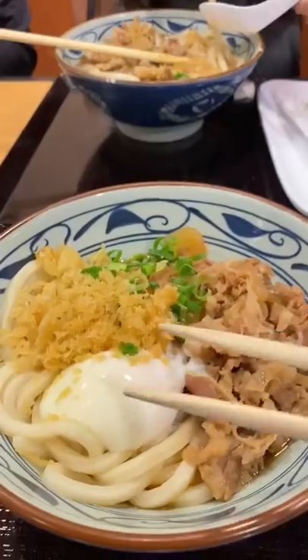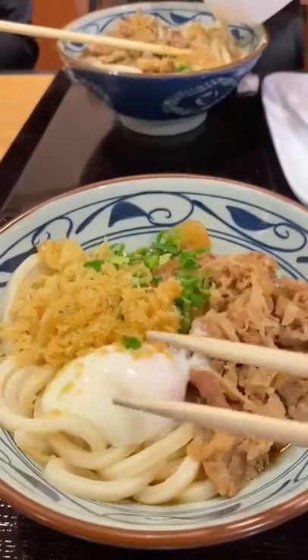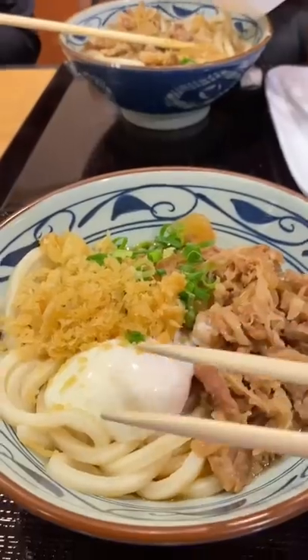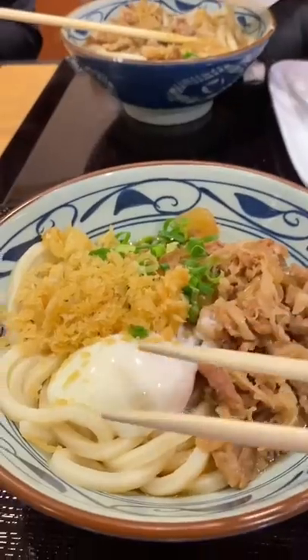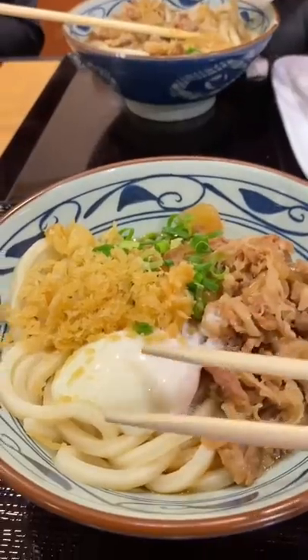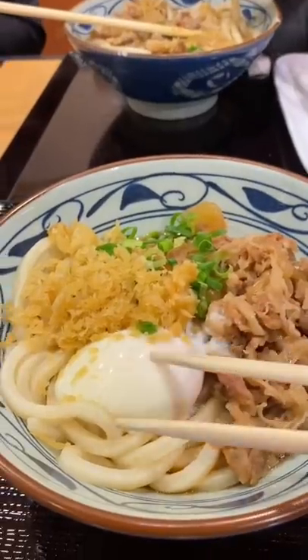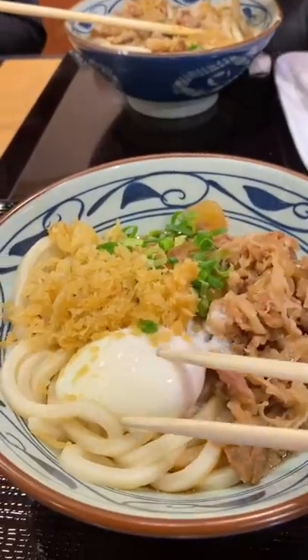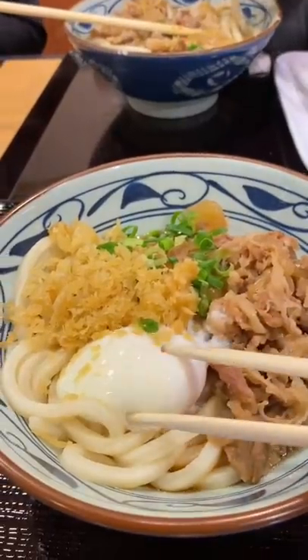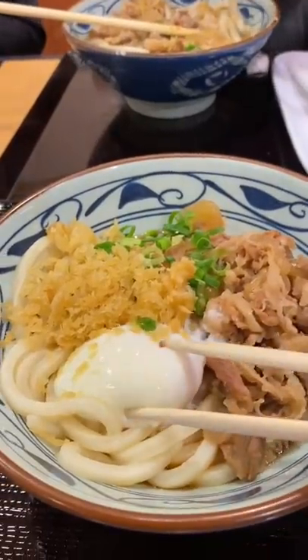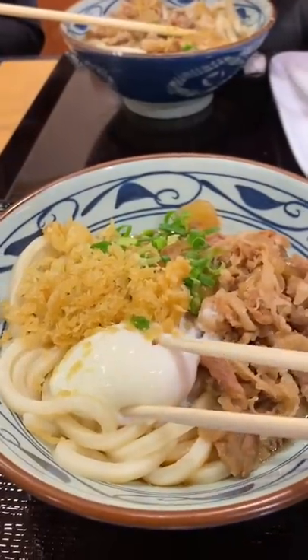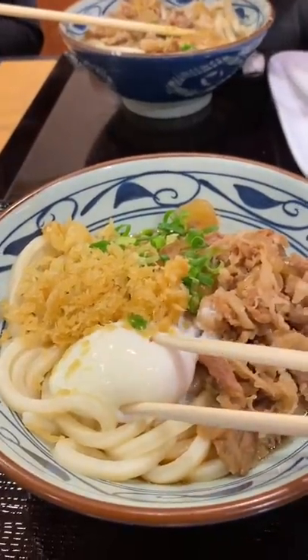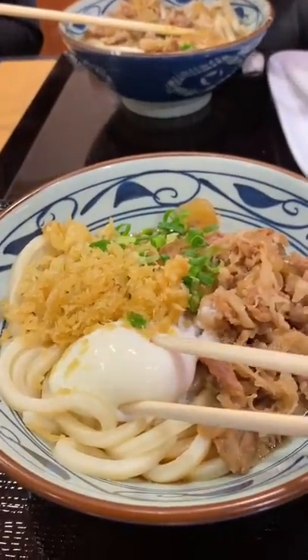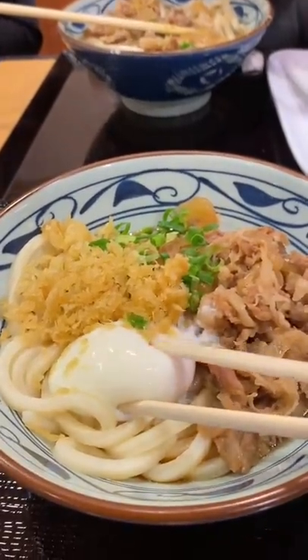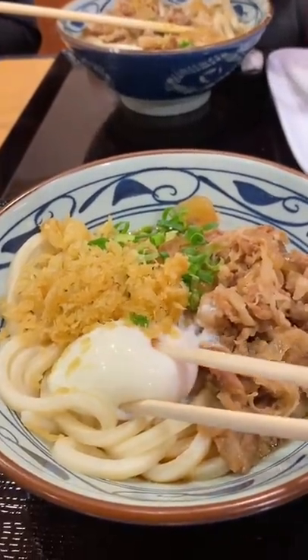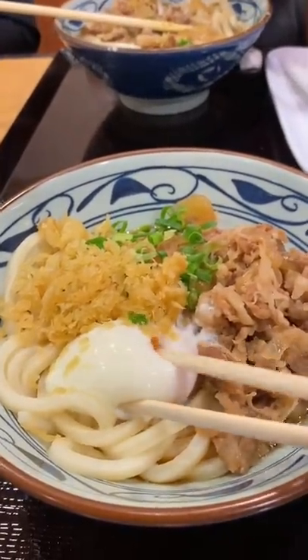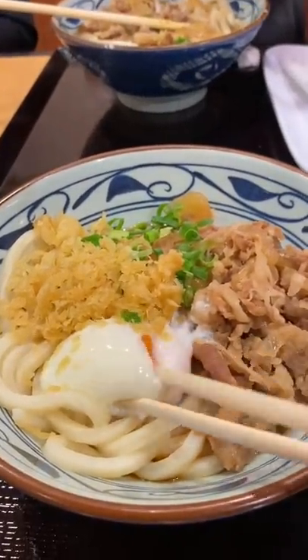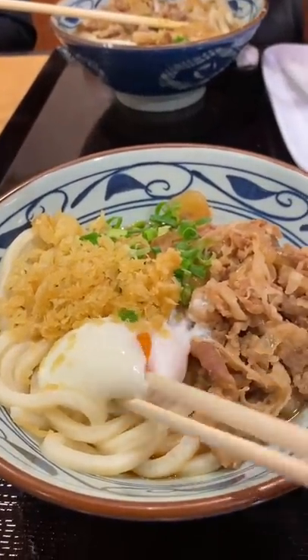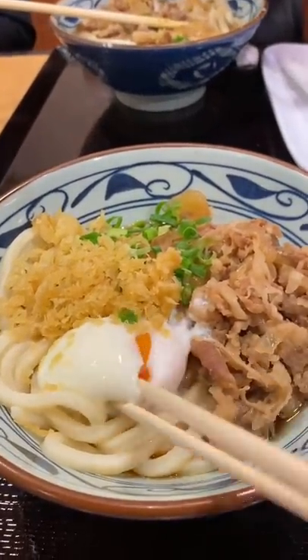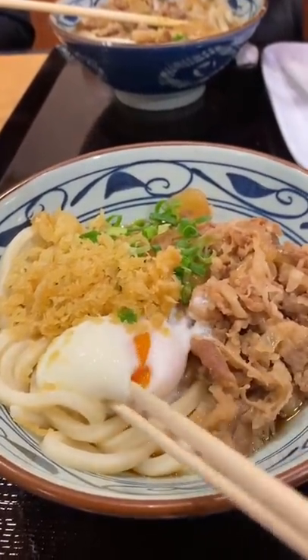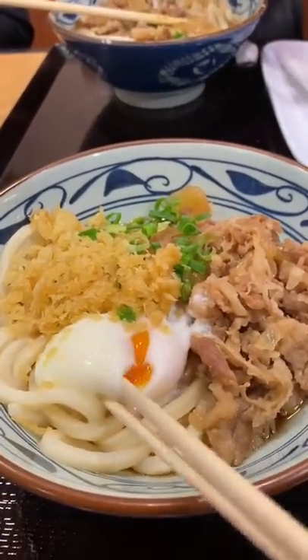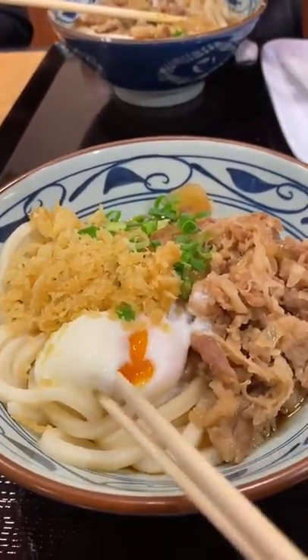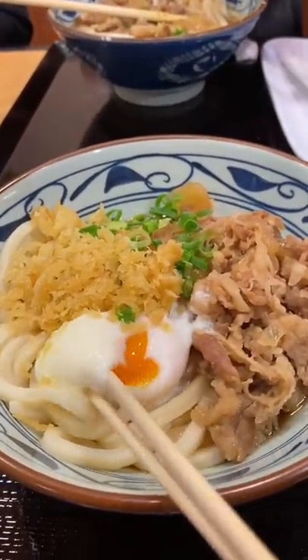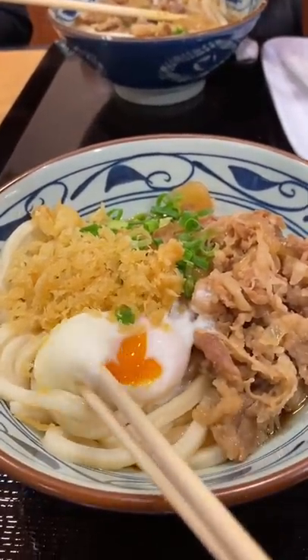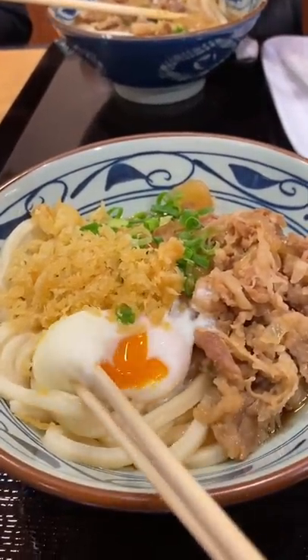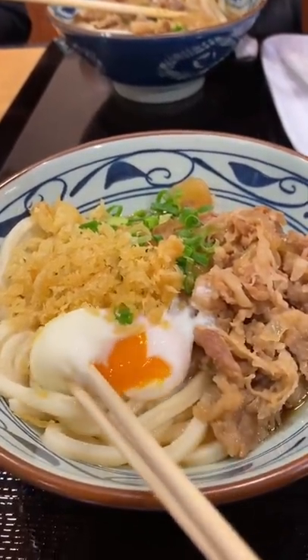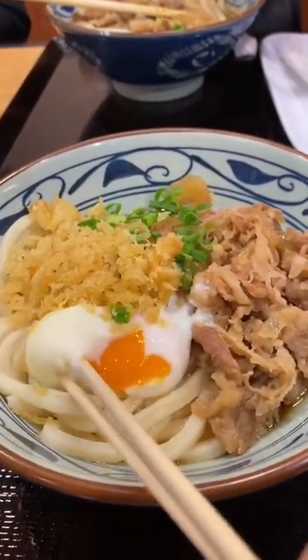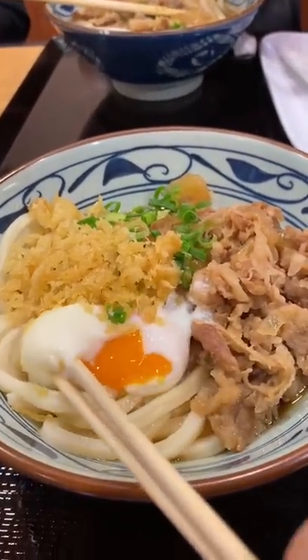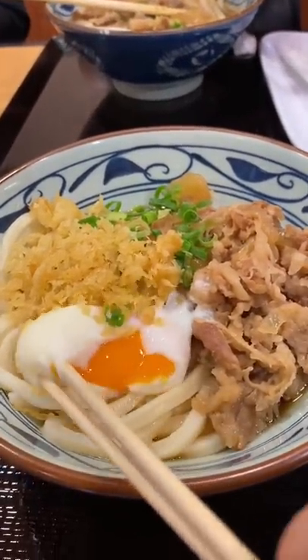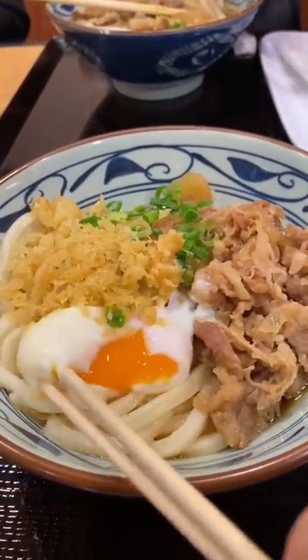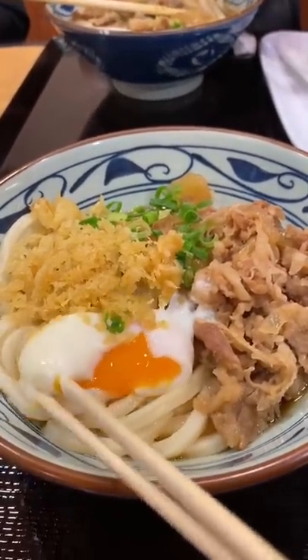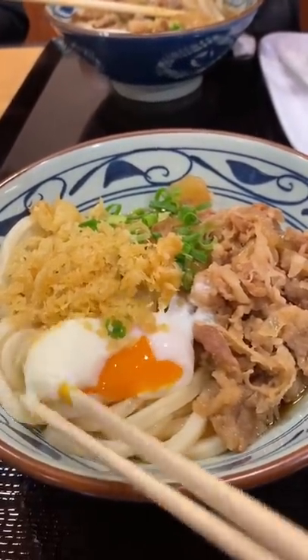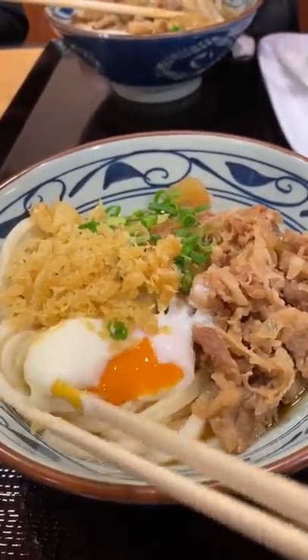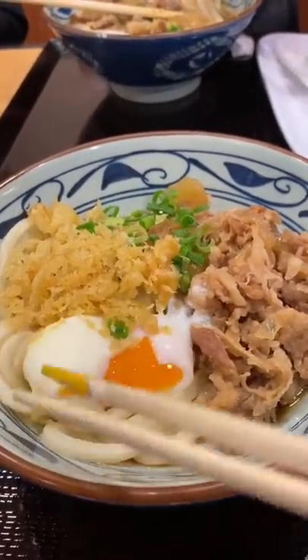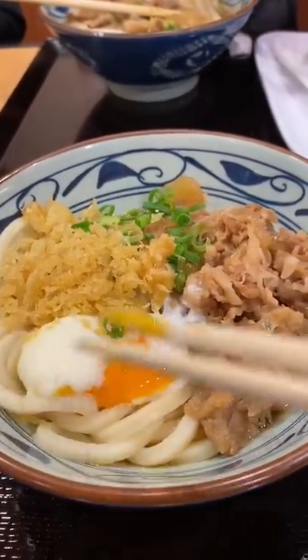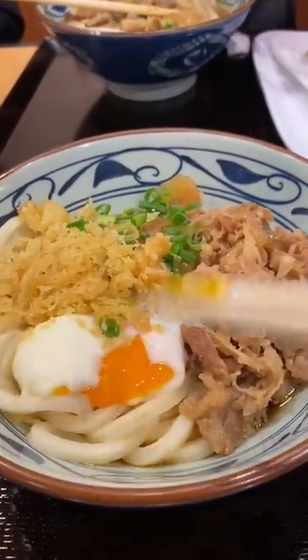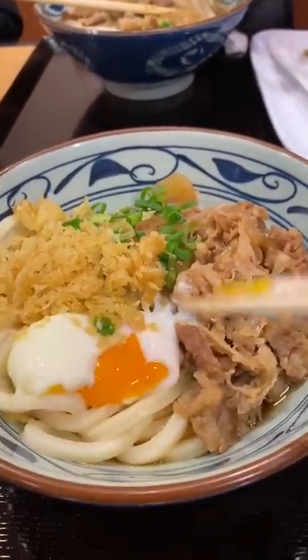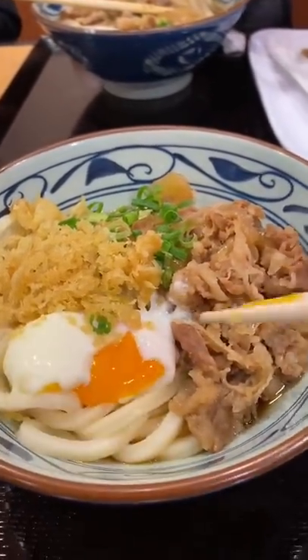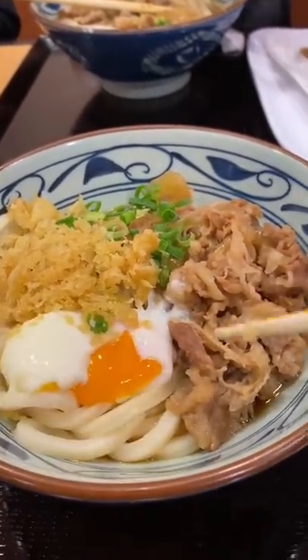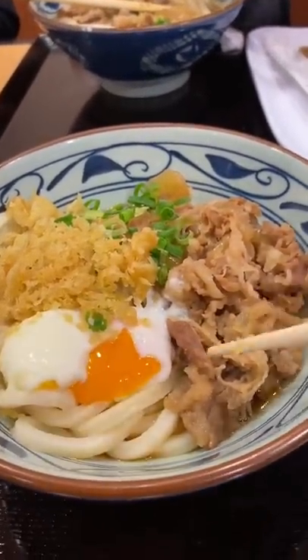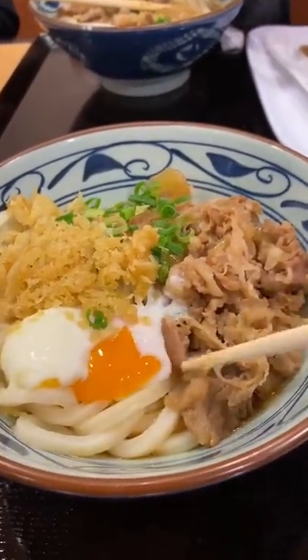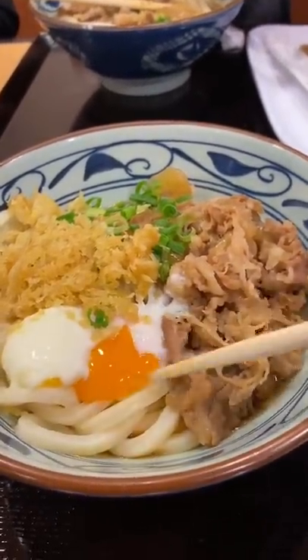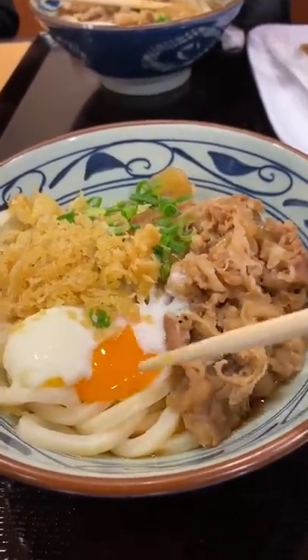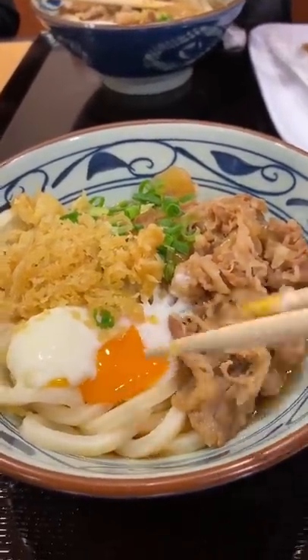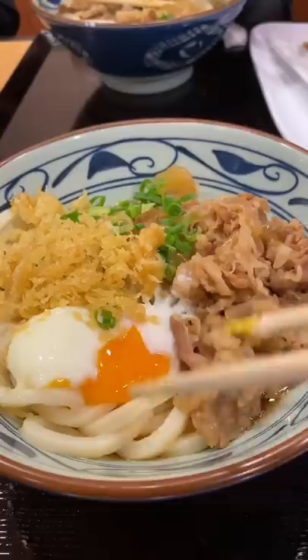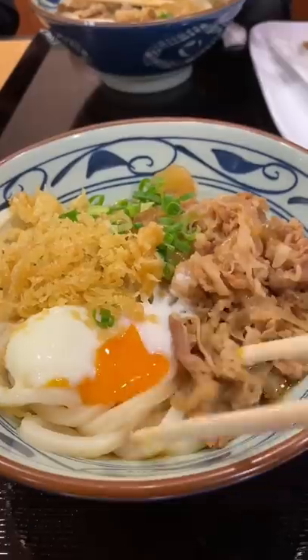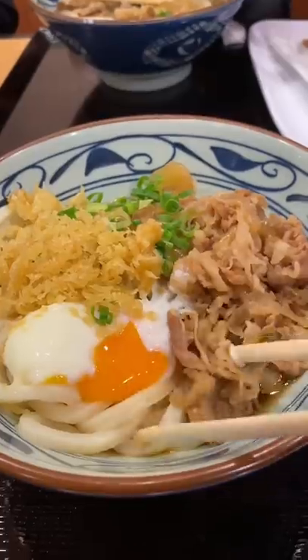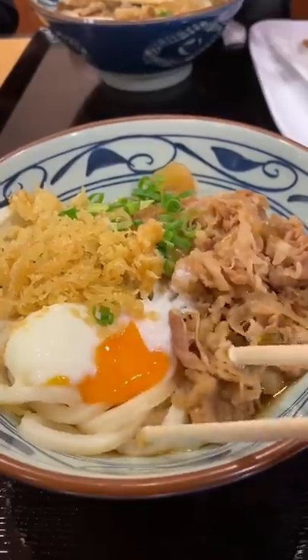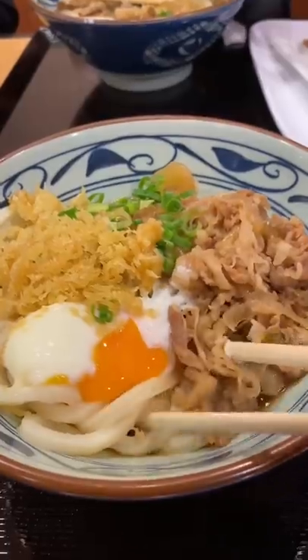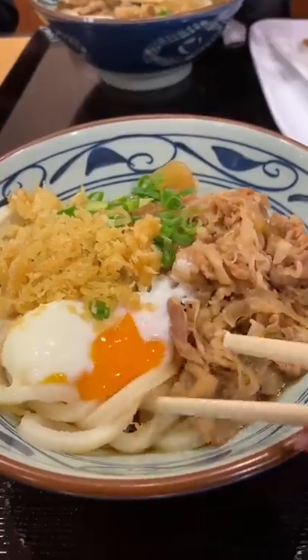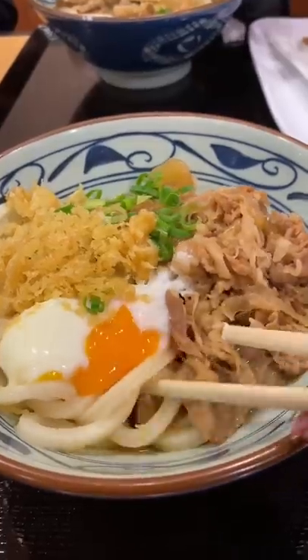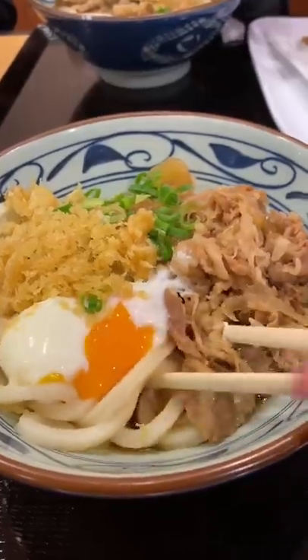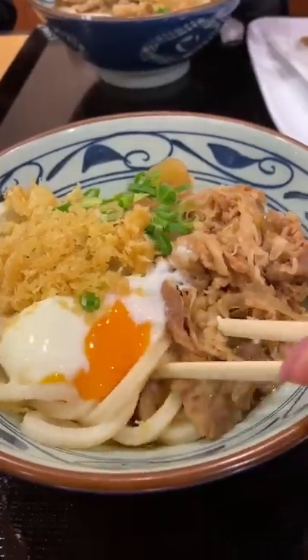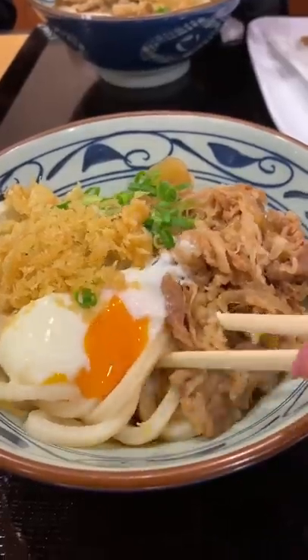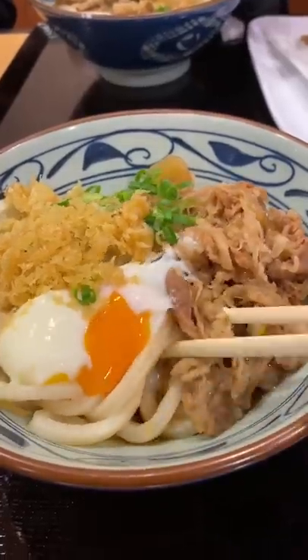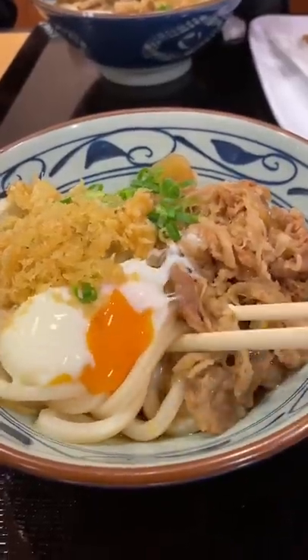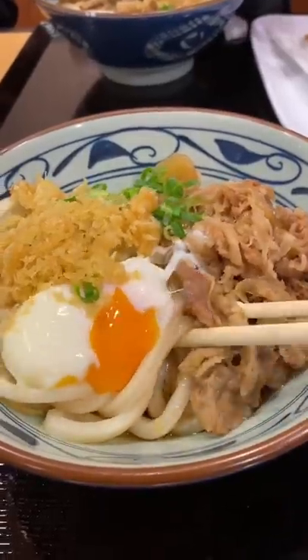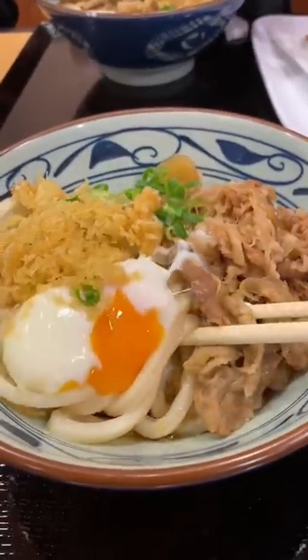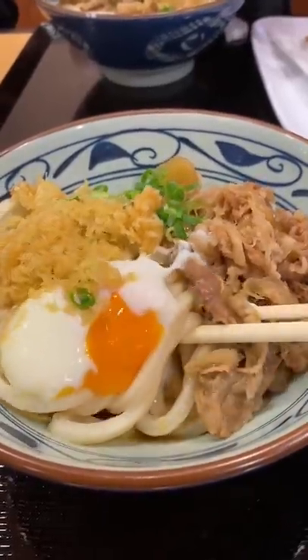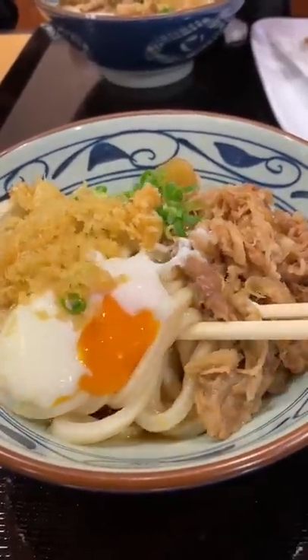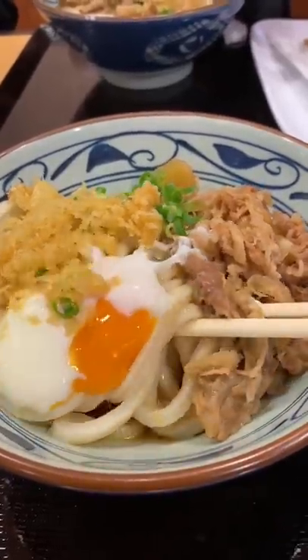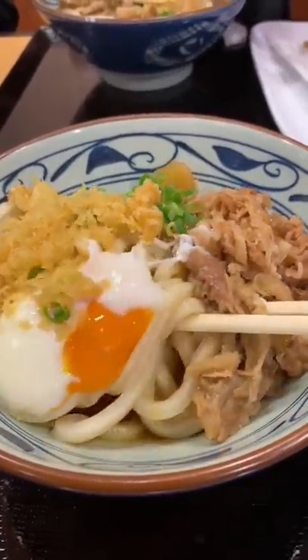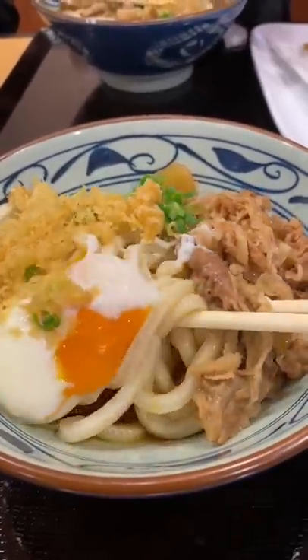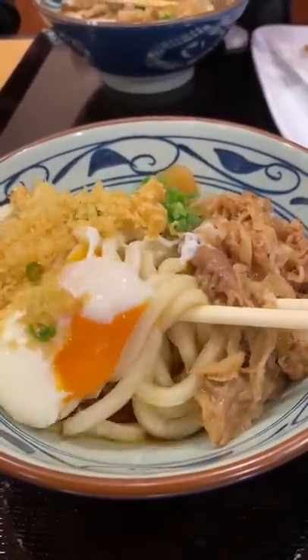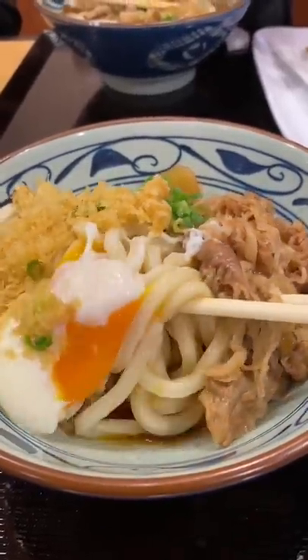I highly recommend trying Marugame Udon during your visit to Waikiki — come after 2 p.m. to avoid the lunch rush.